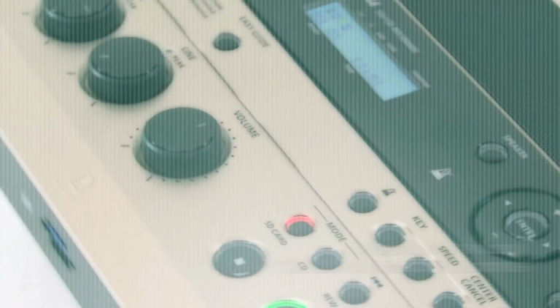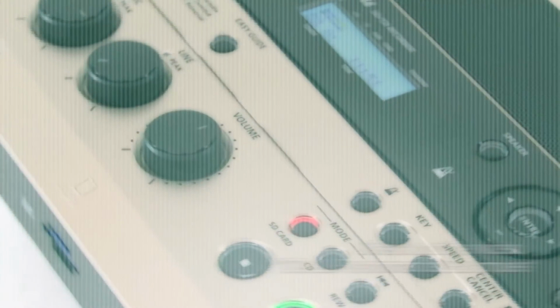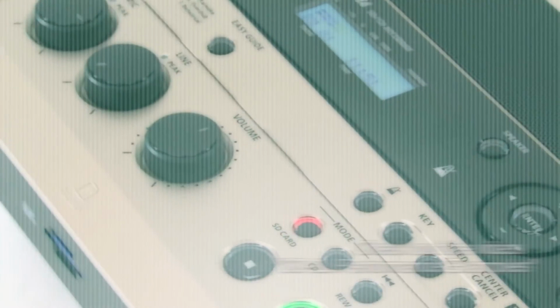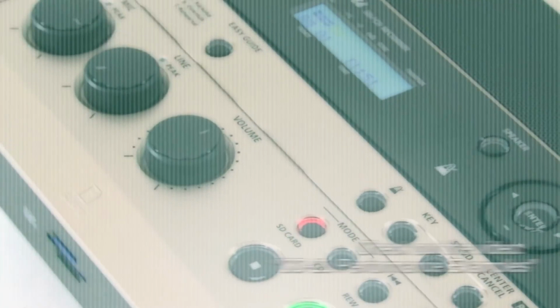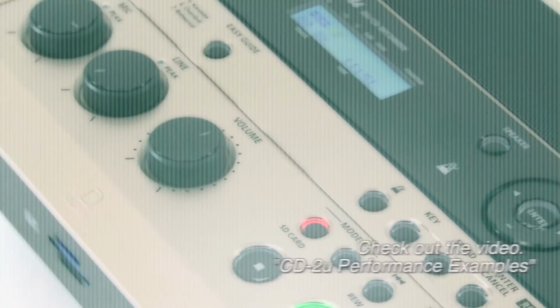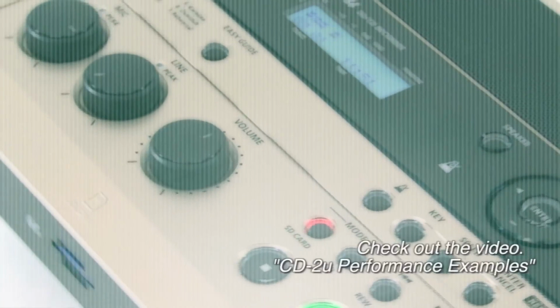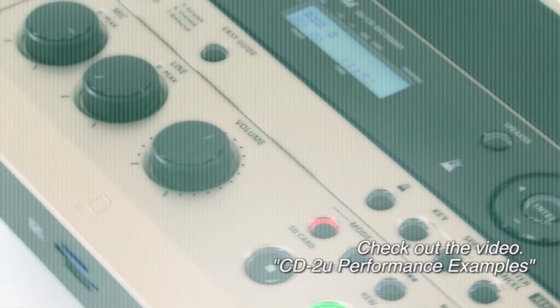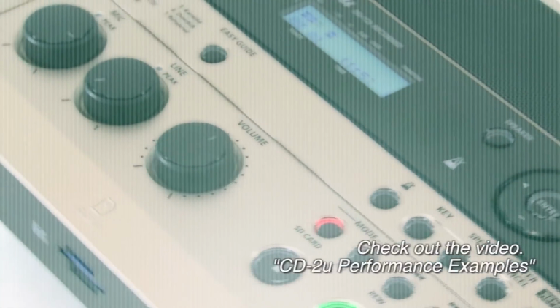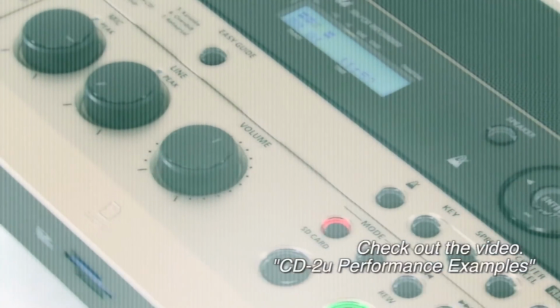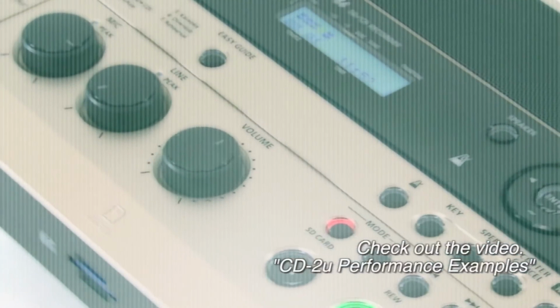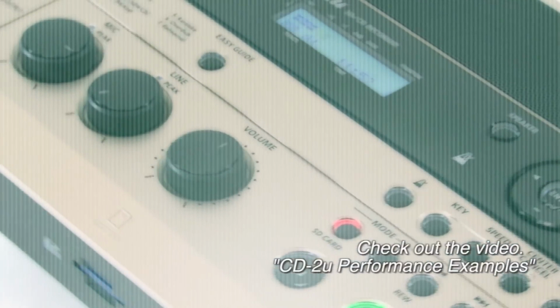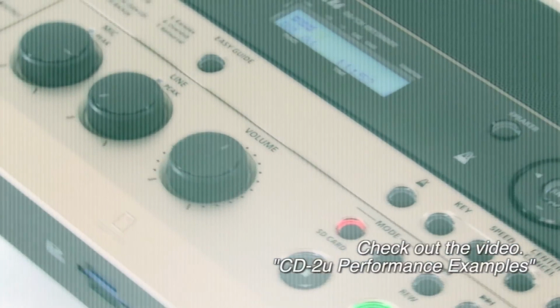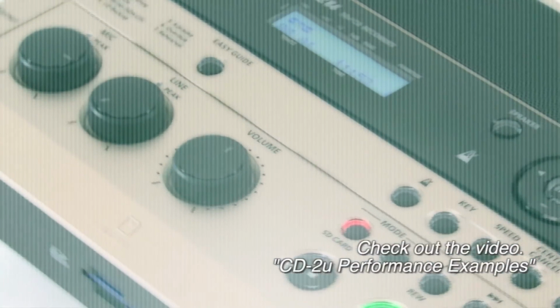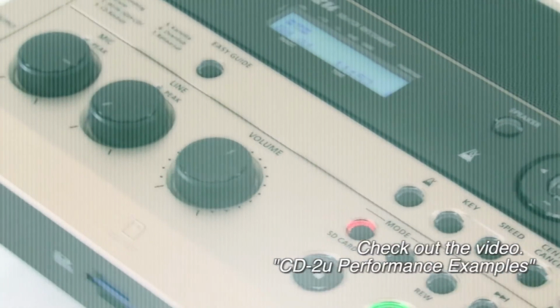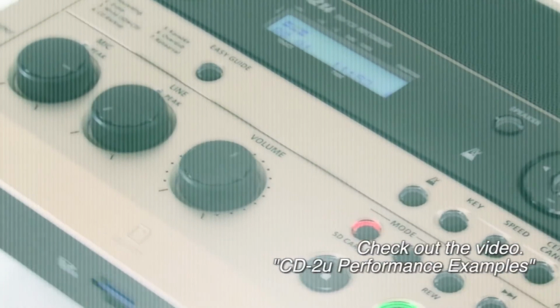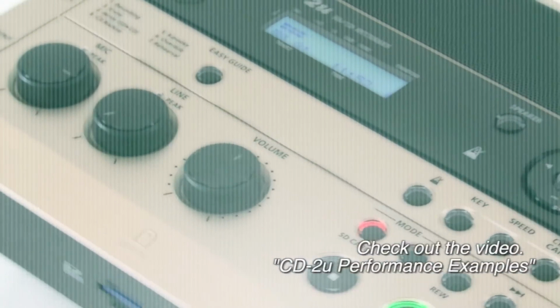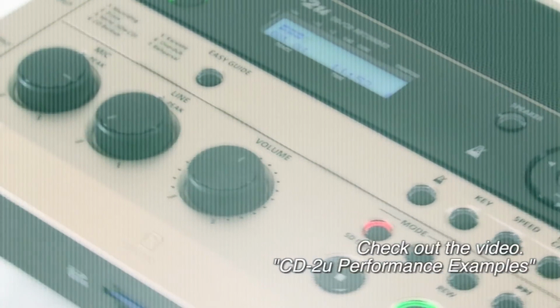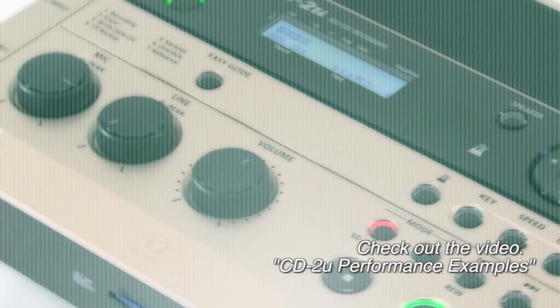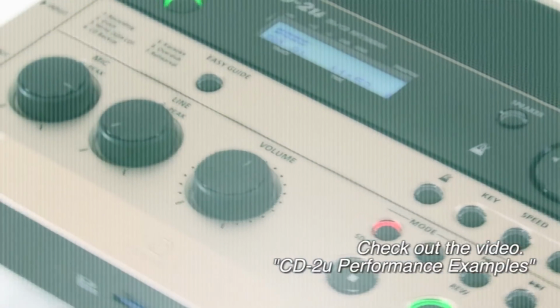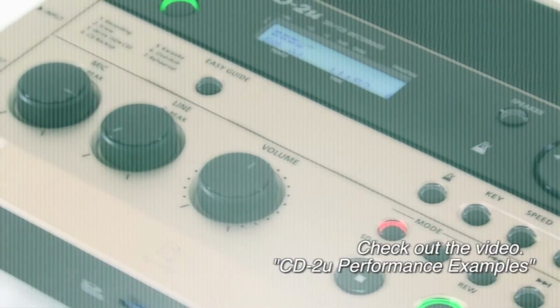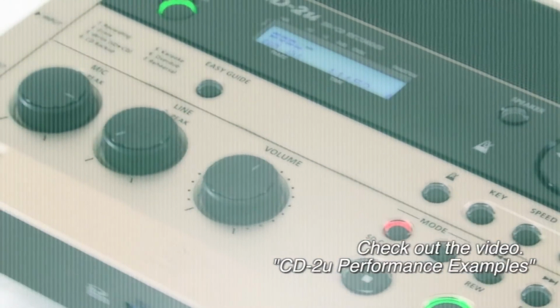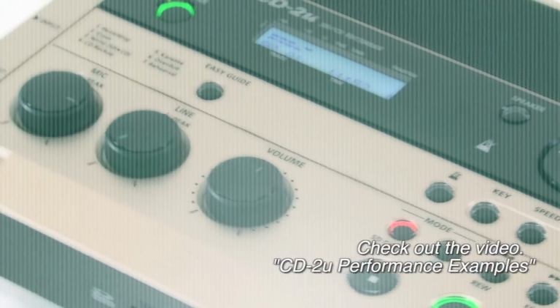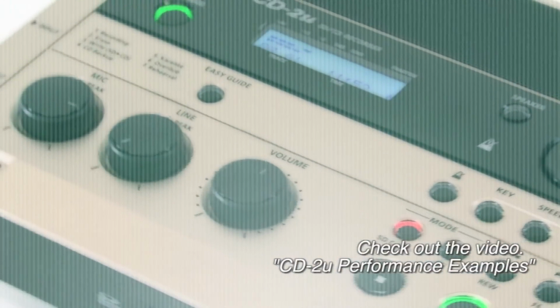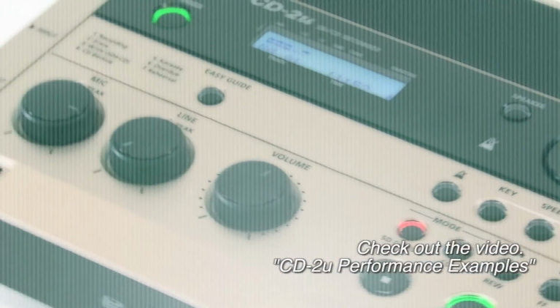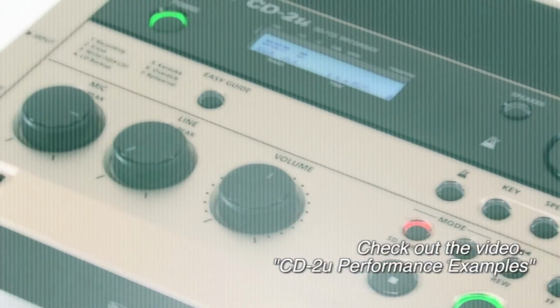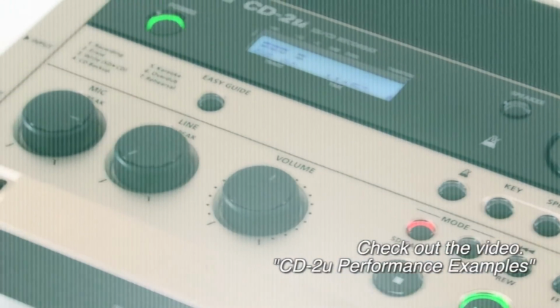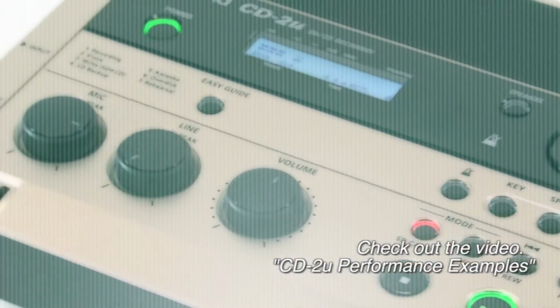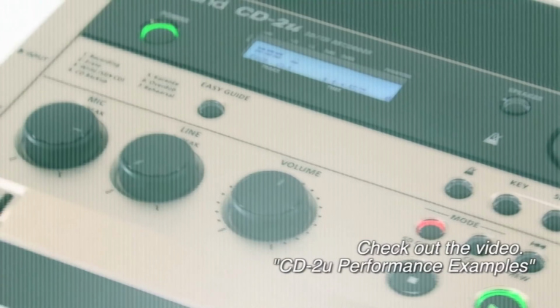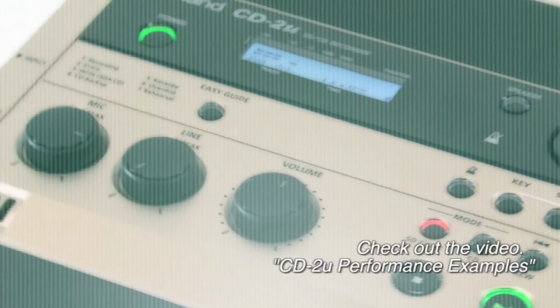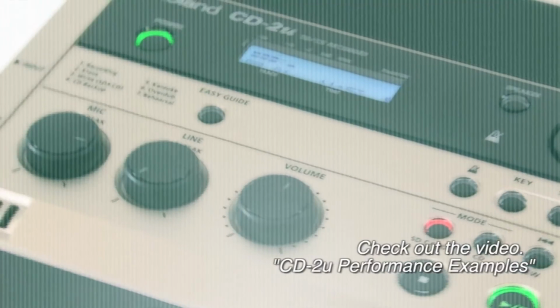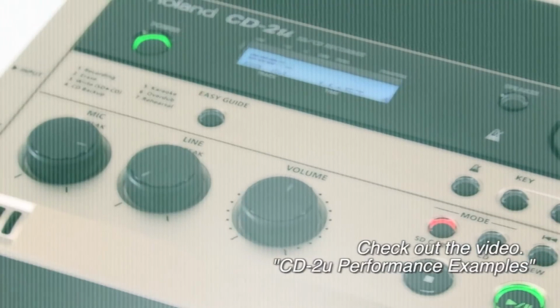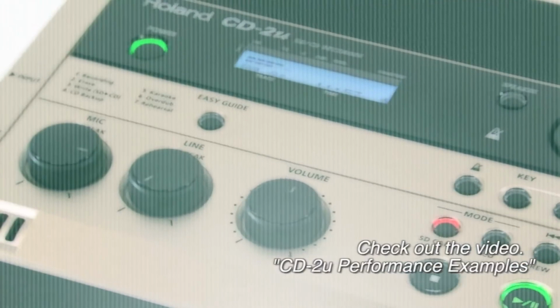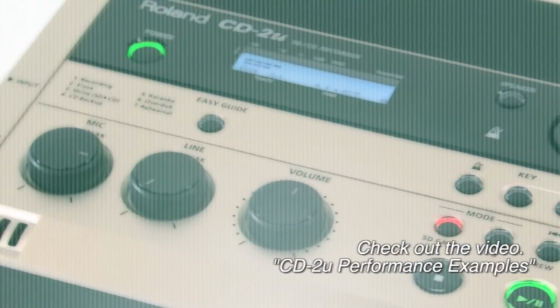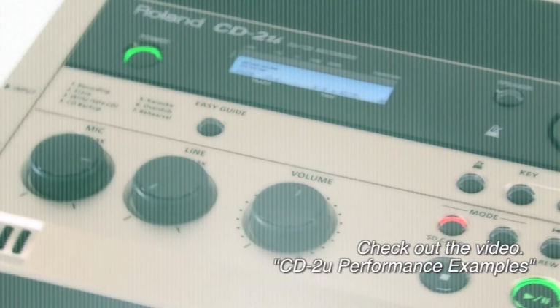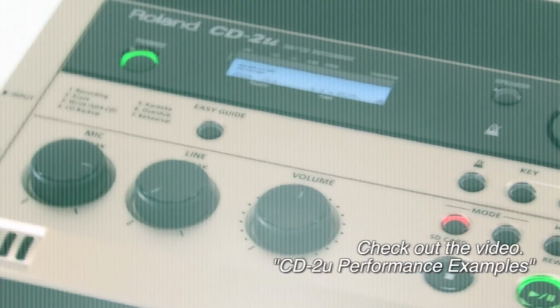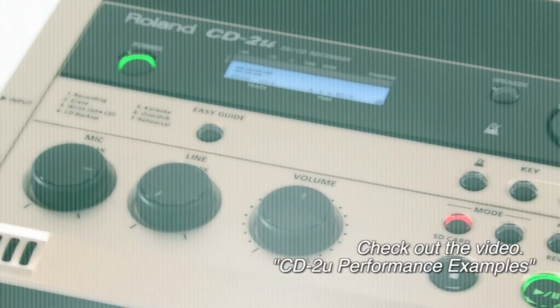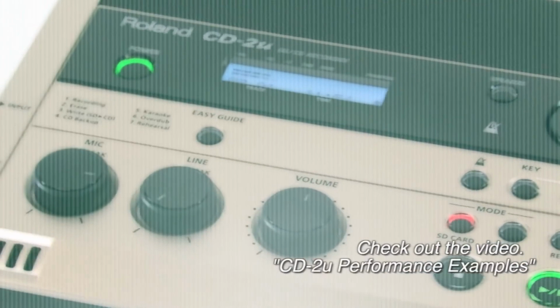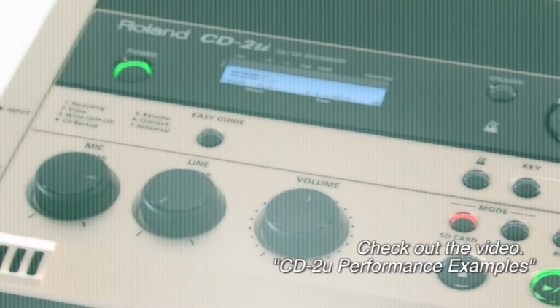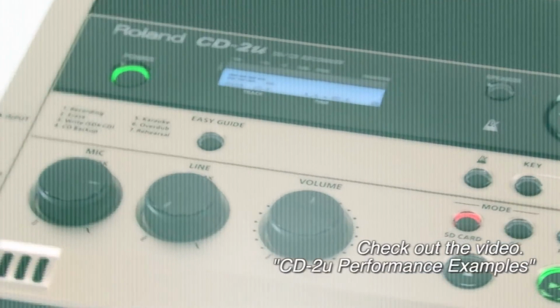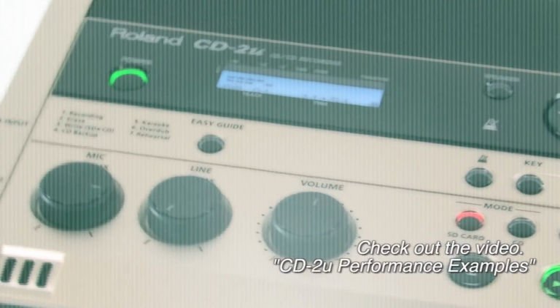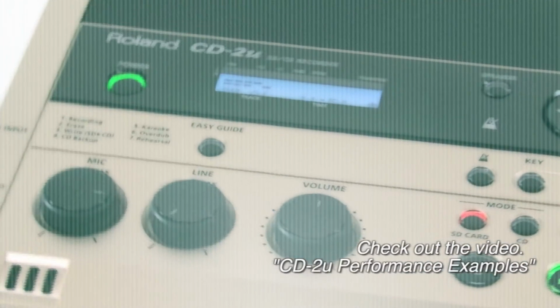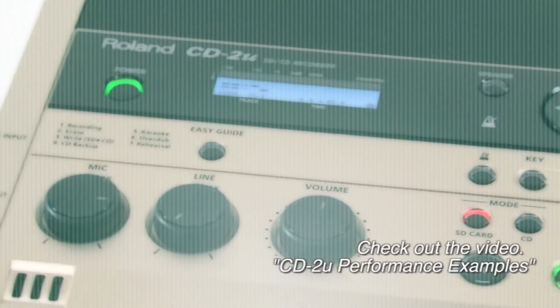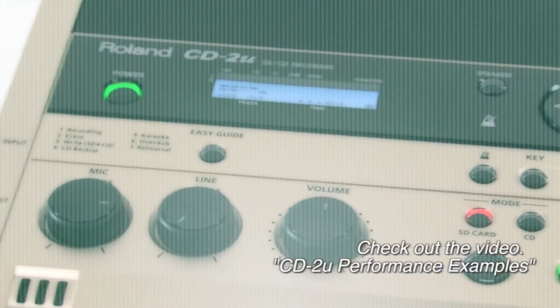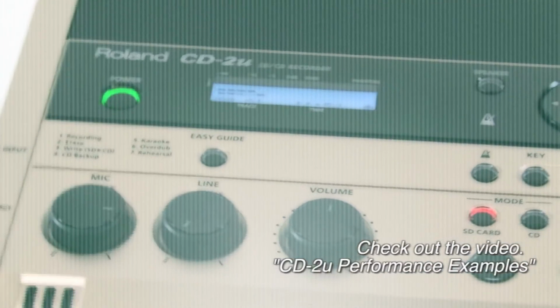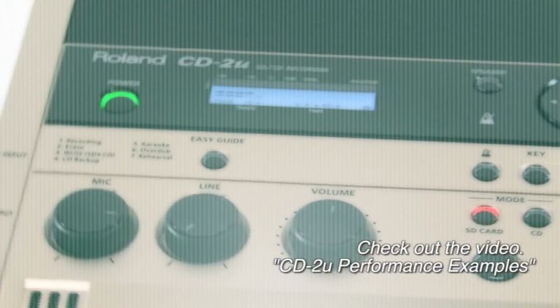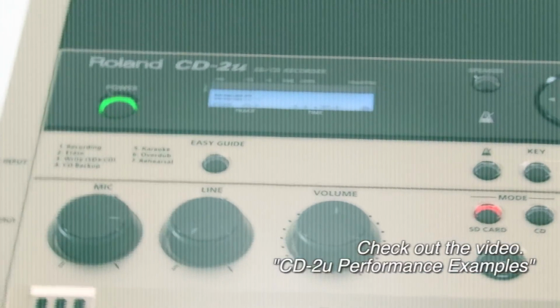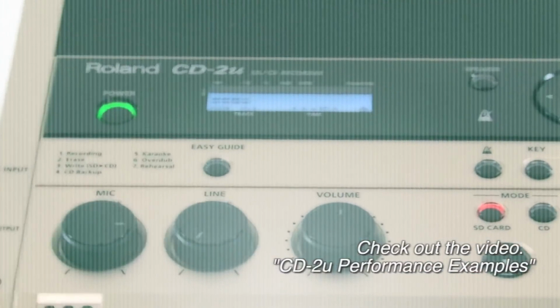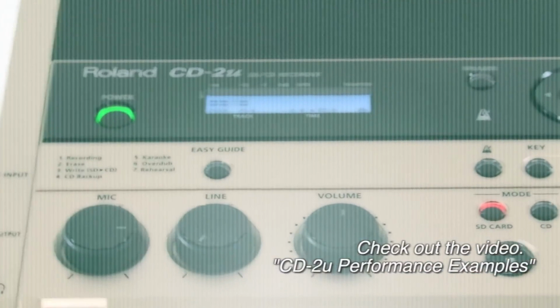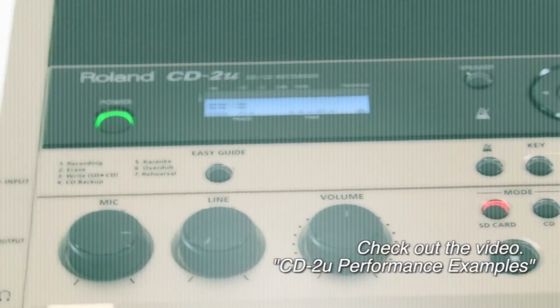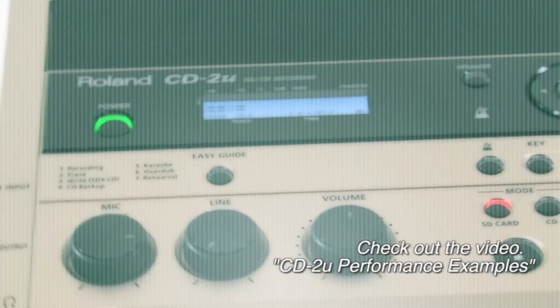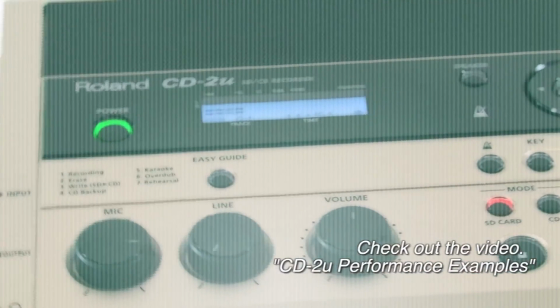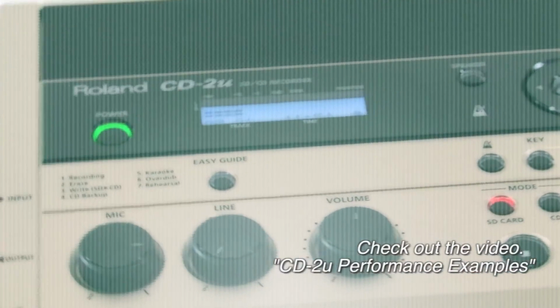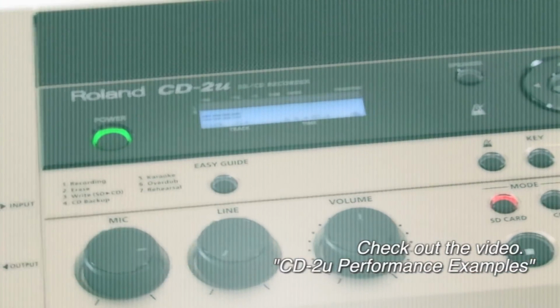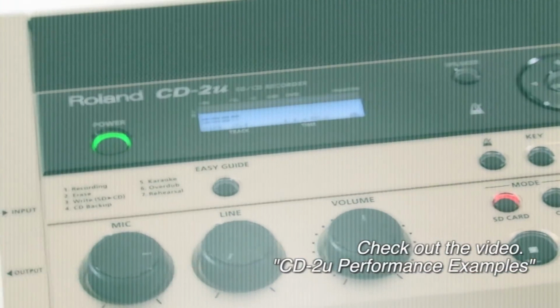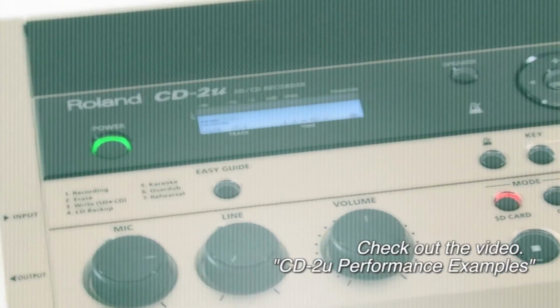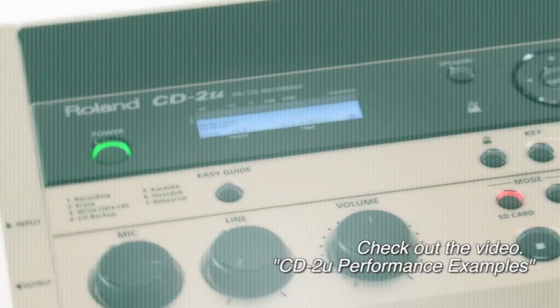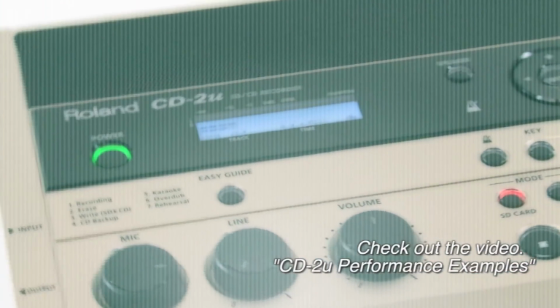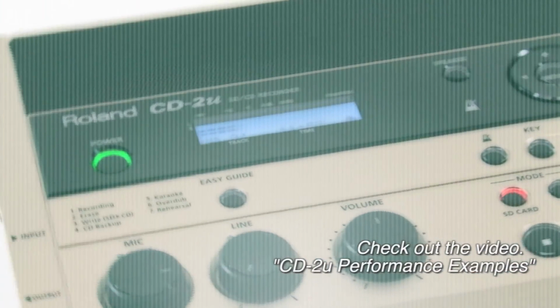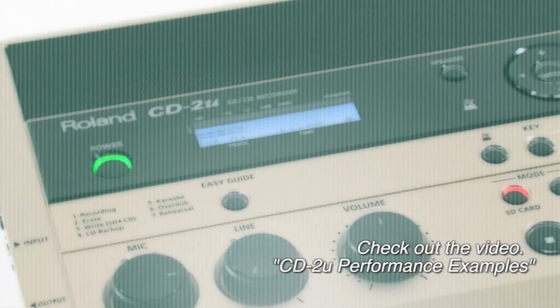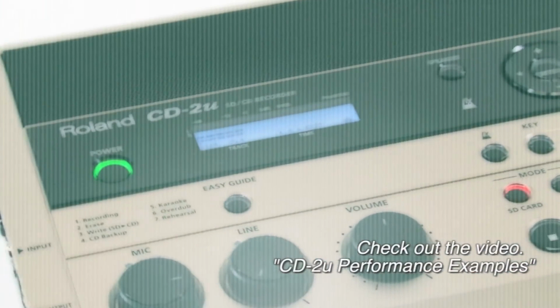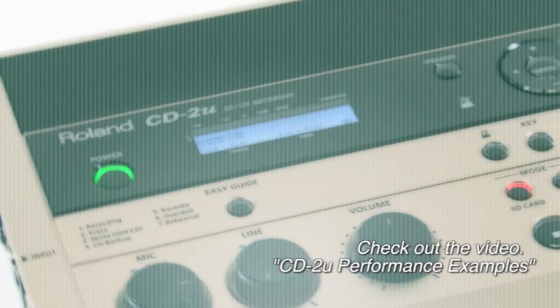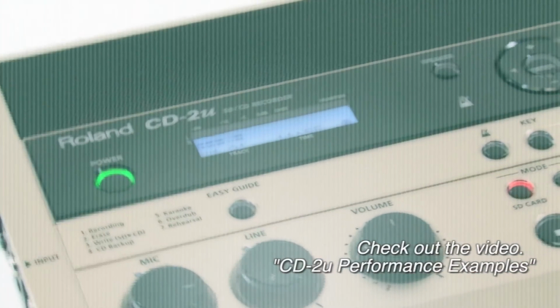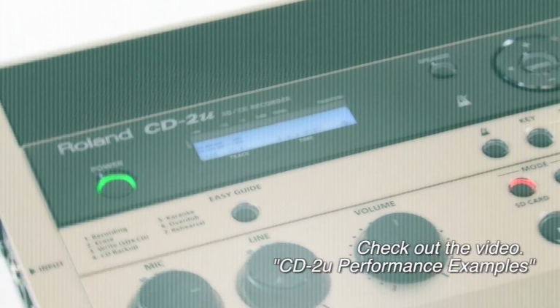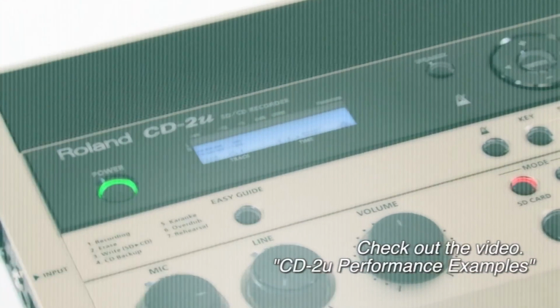Check out the video, CD-2u performance examples, to hear the amazing sound quality of the CD-2u.